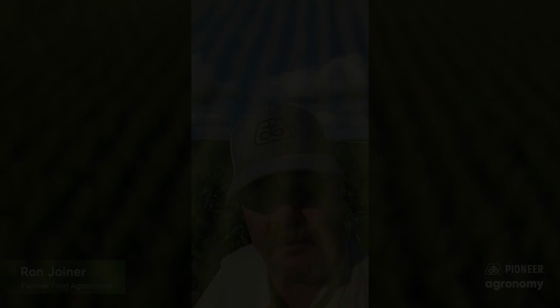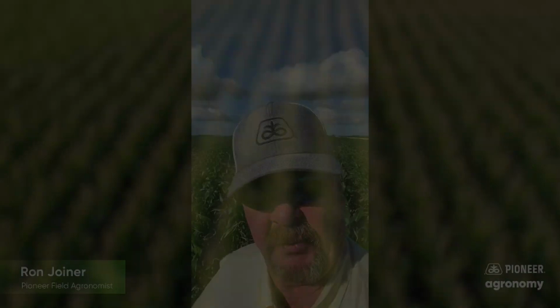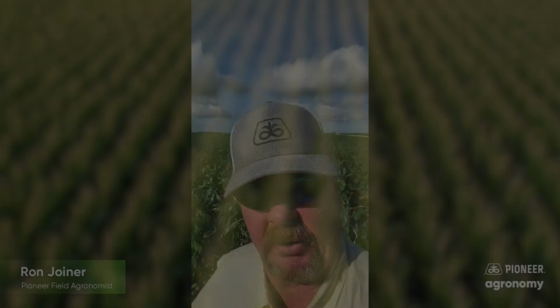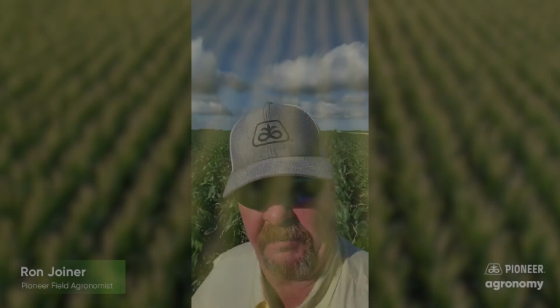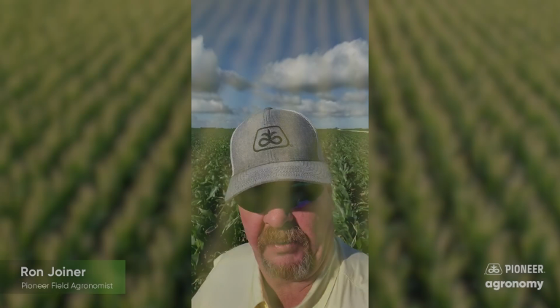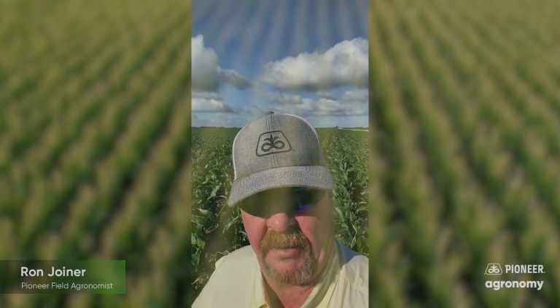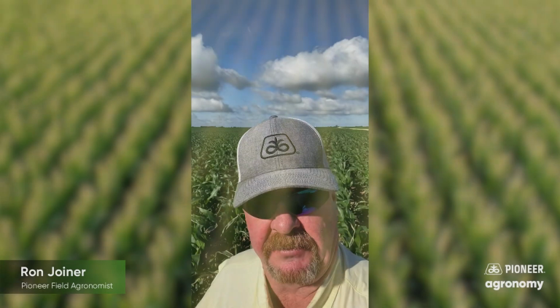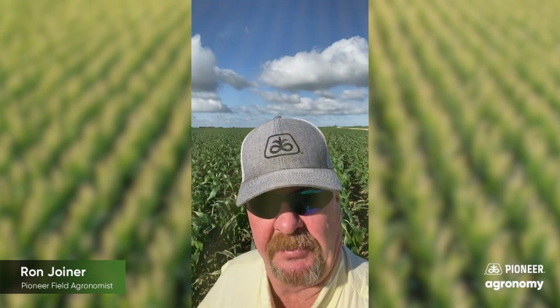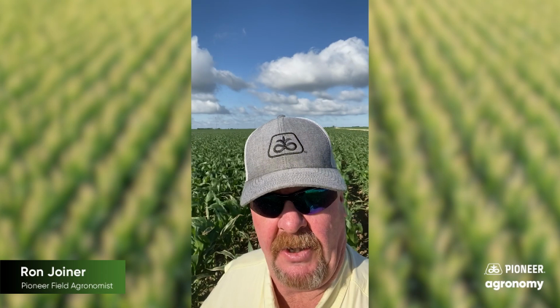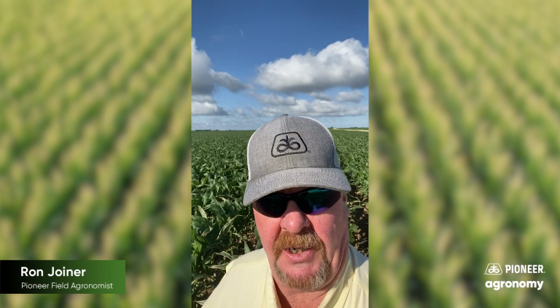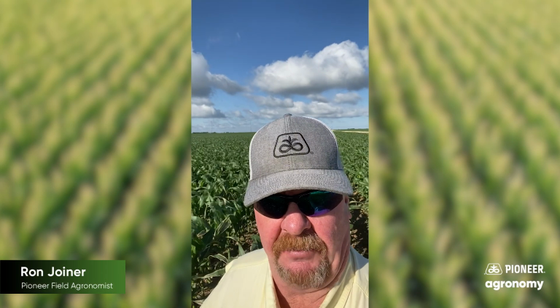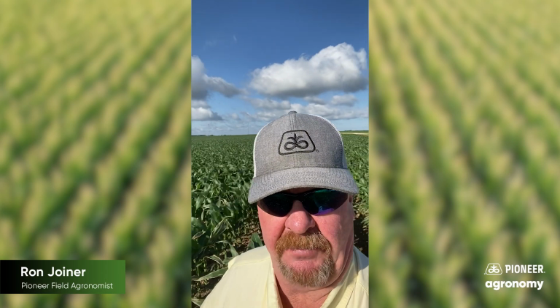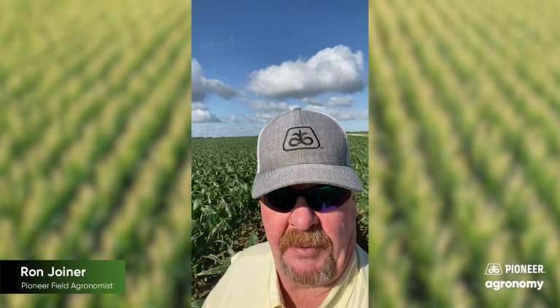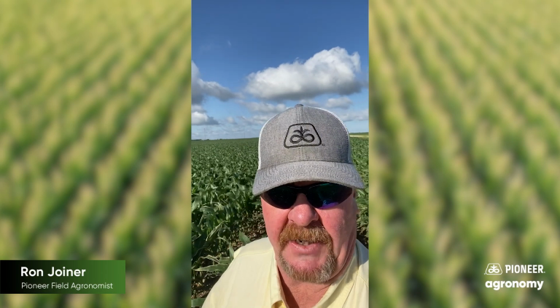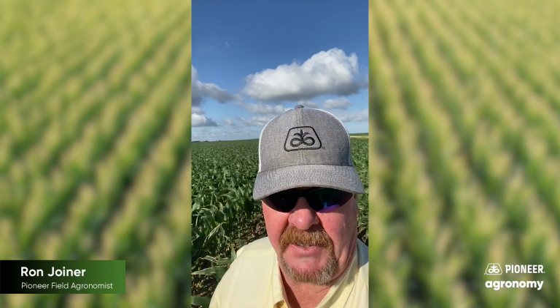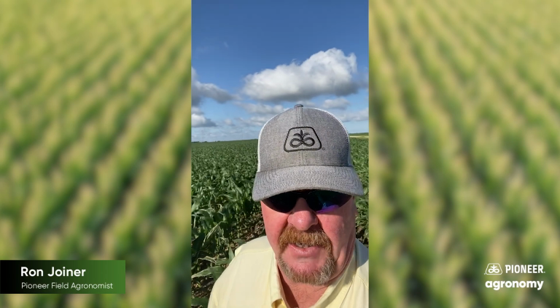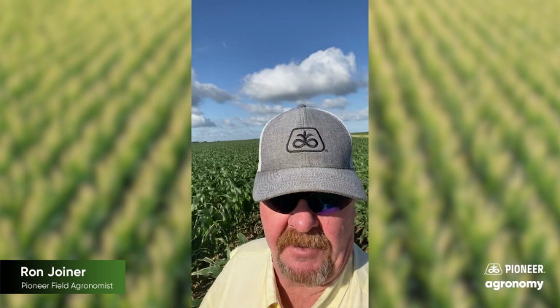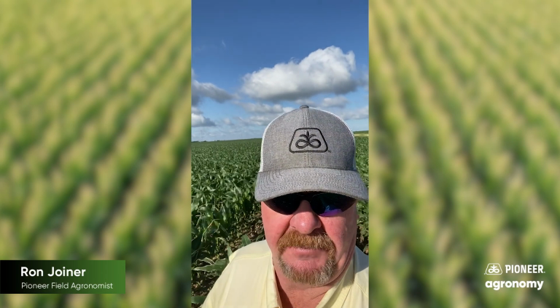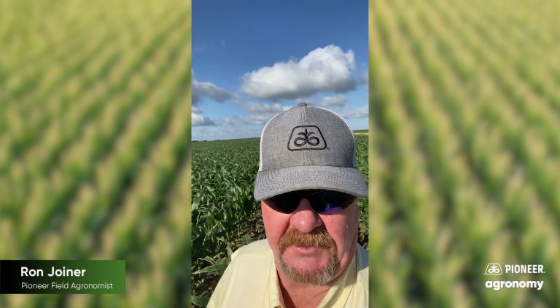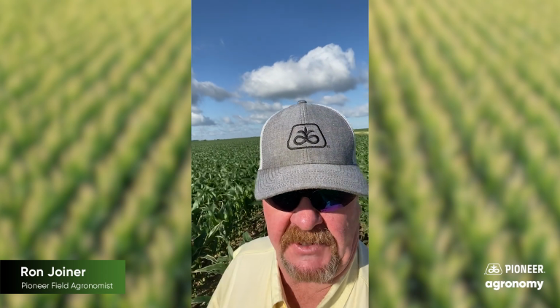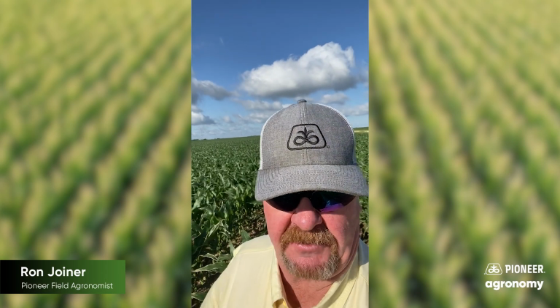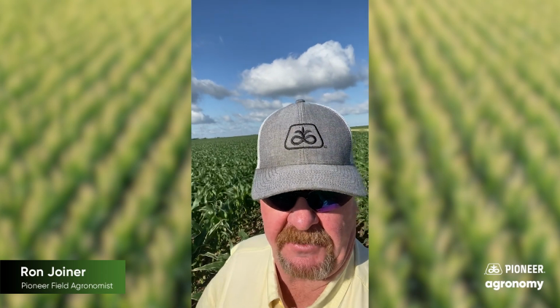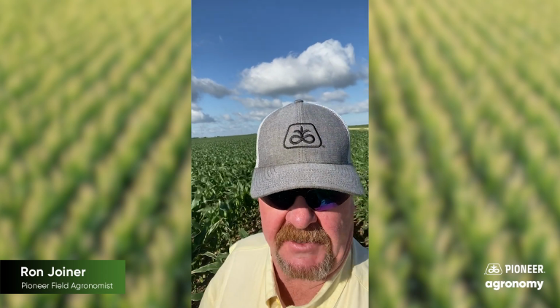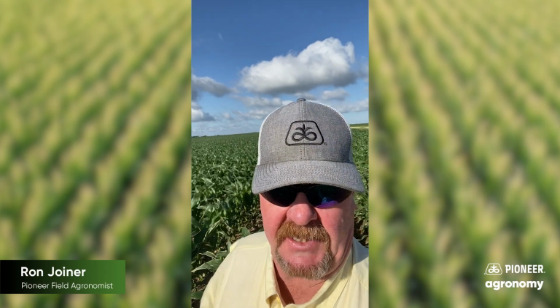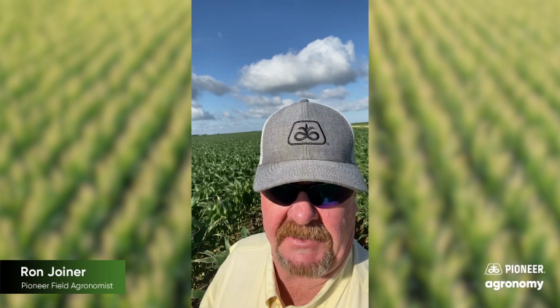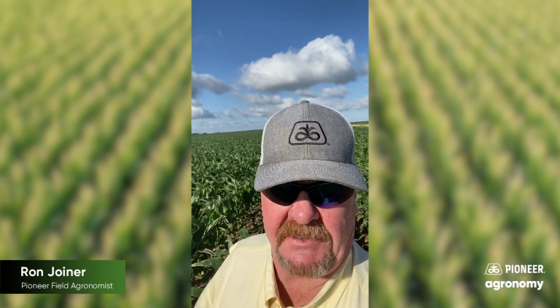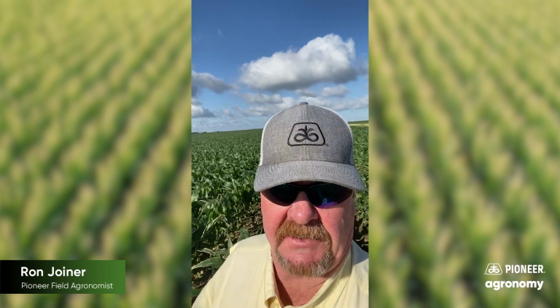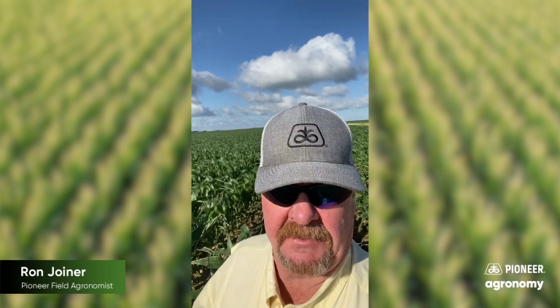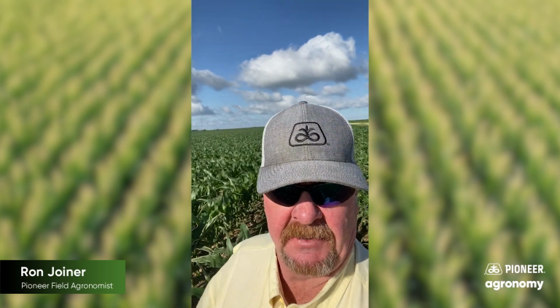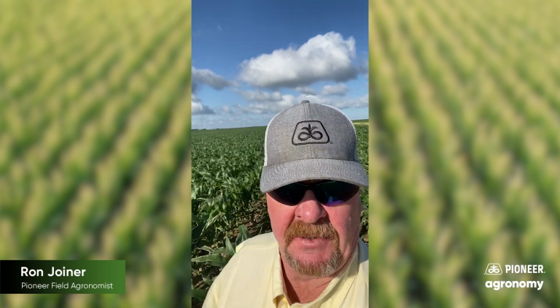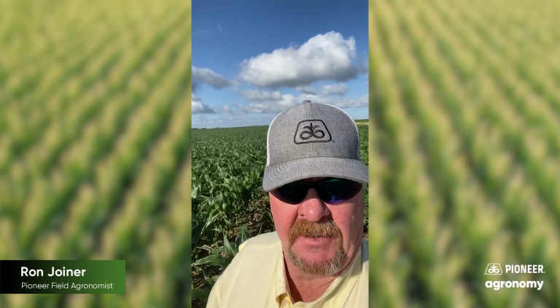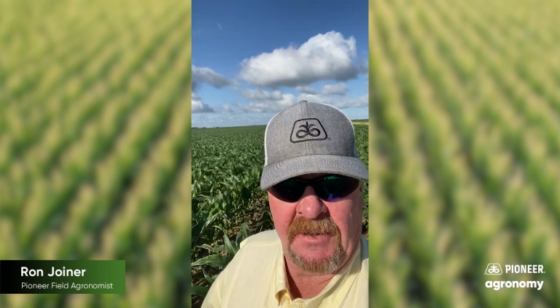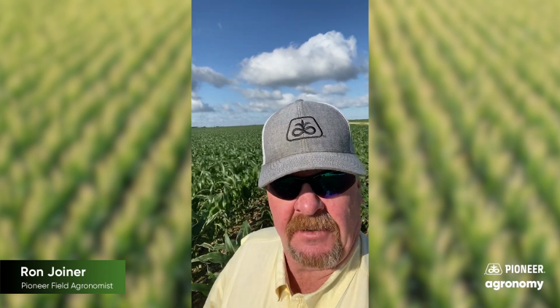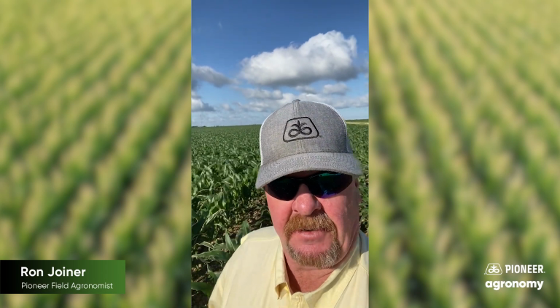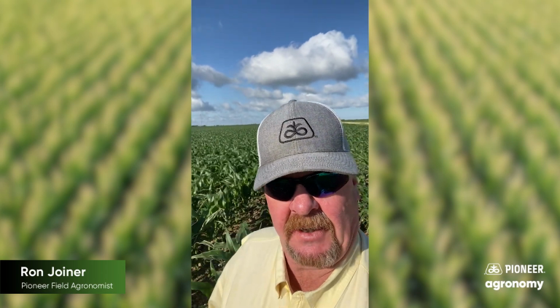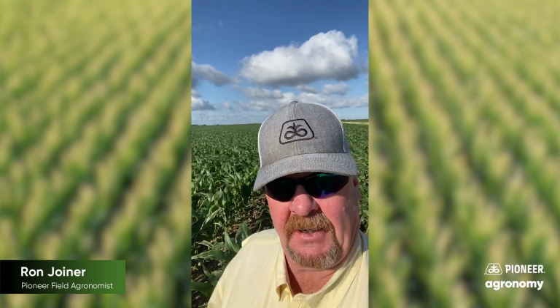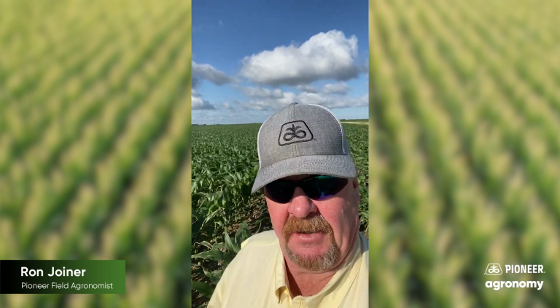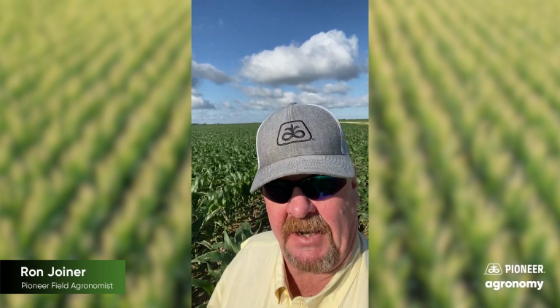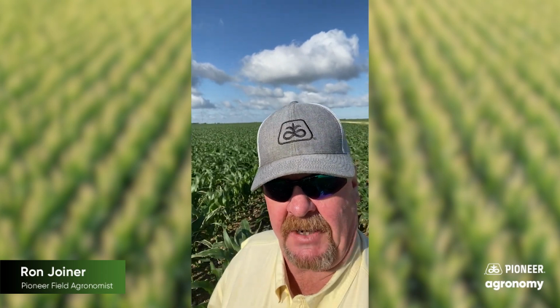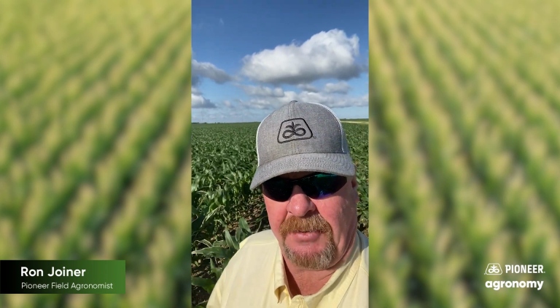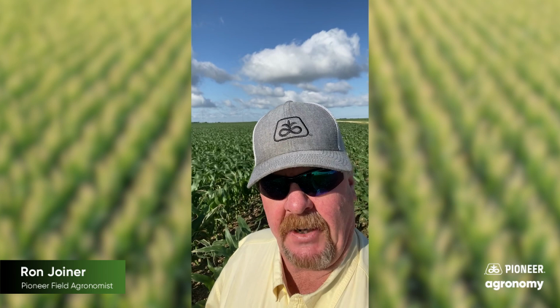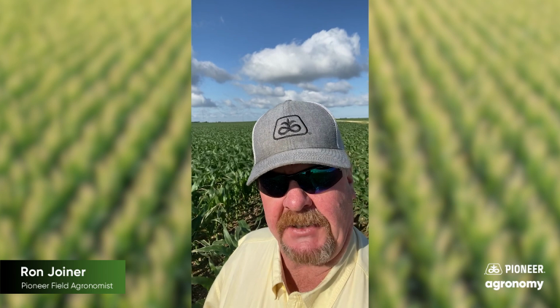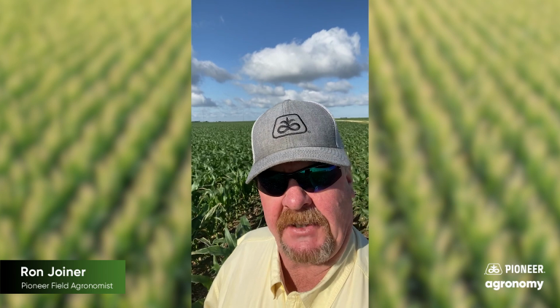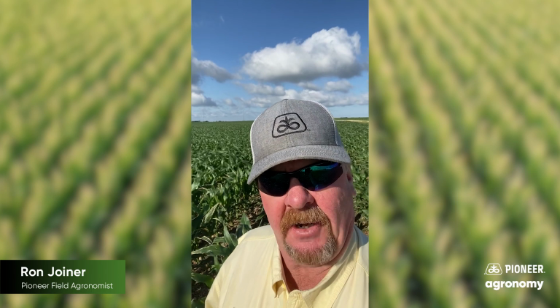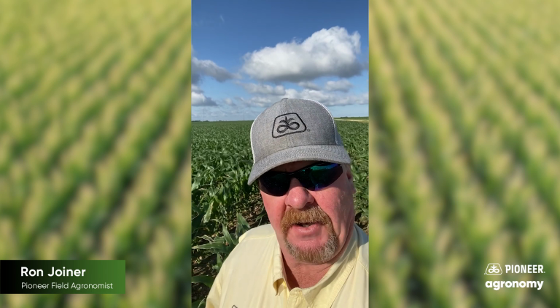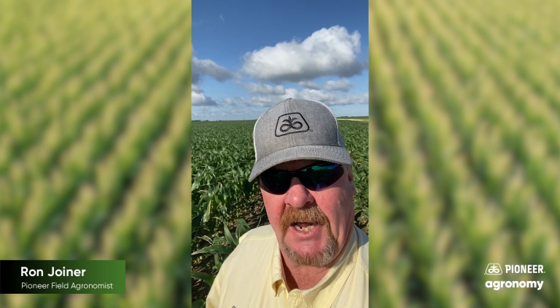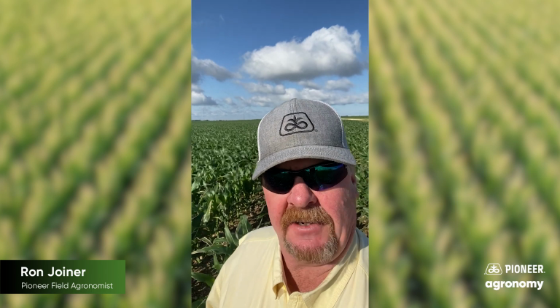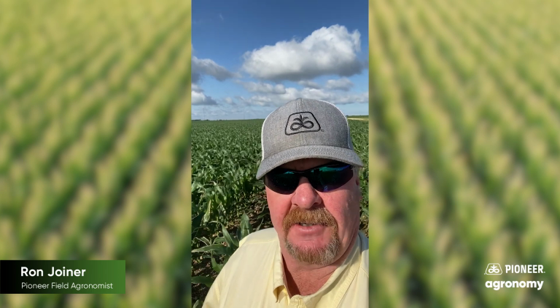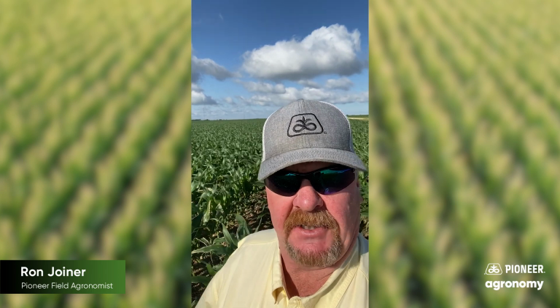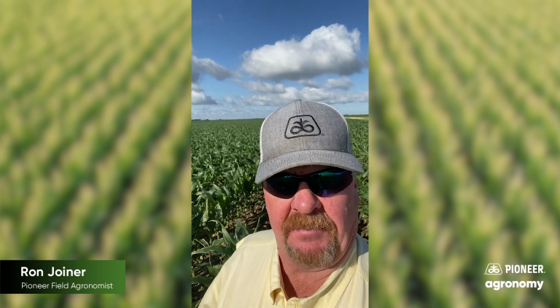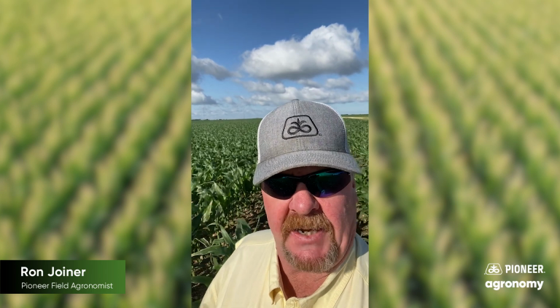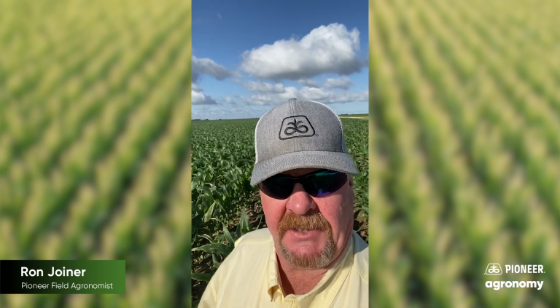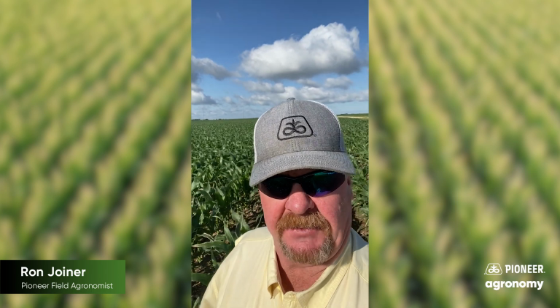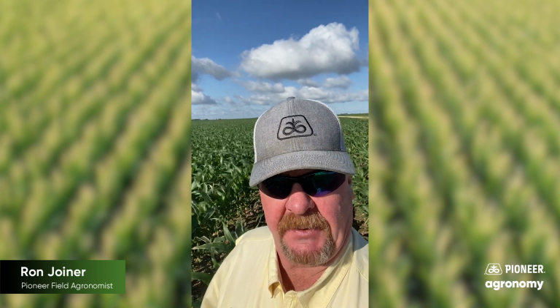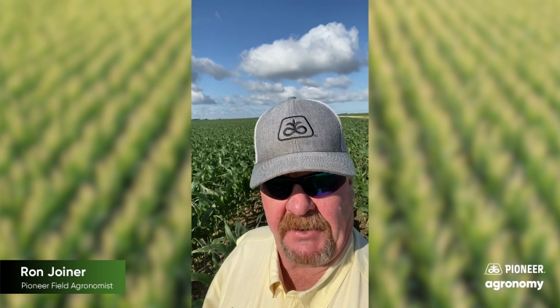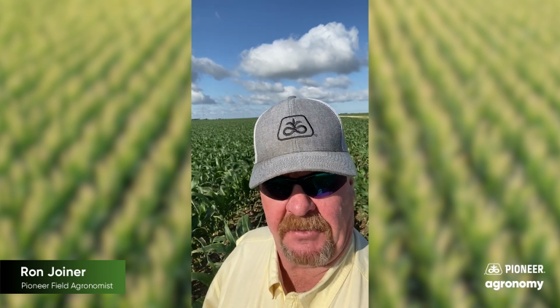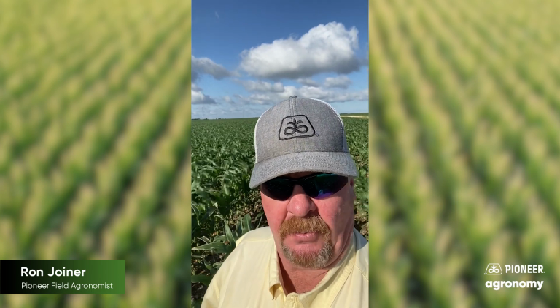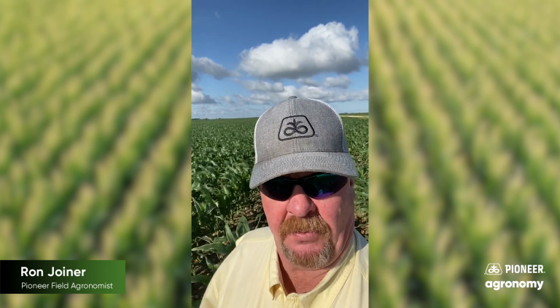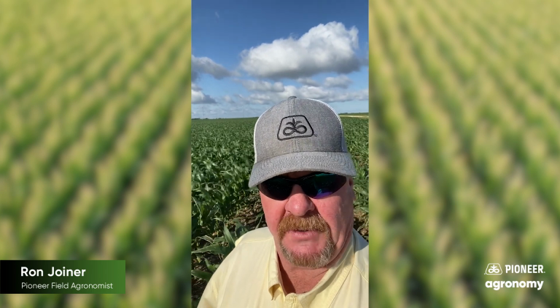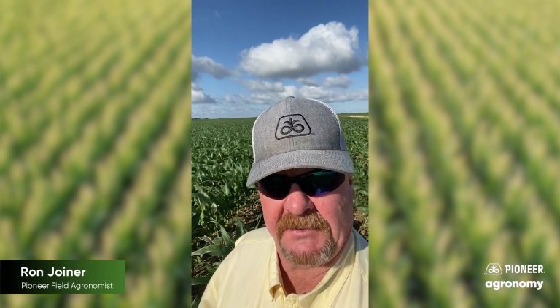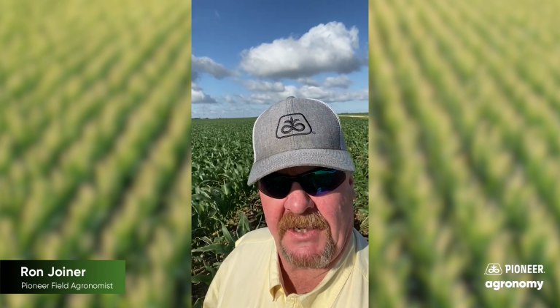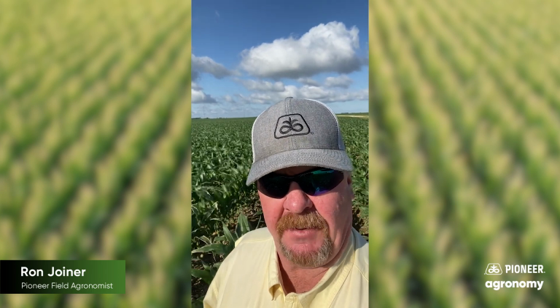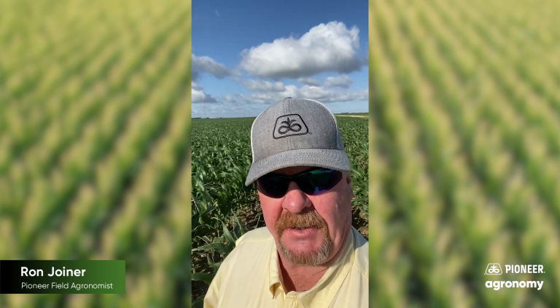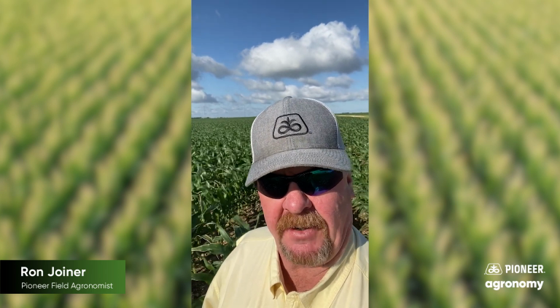Morning folks. Ron with Pioneer, Central Texas. We're going to do a little evaluation on nitrogen management in corn this time of year.